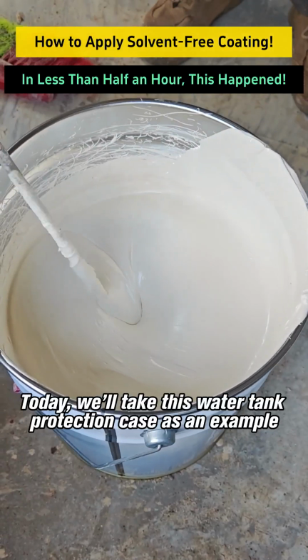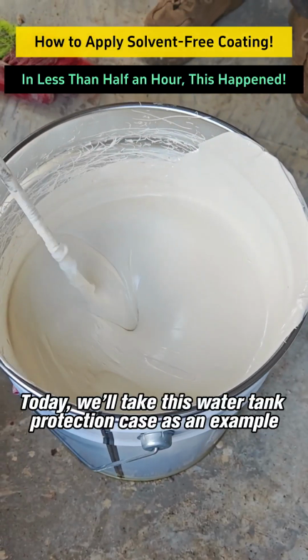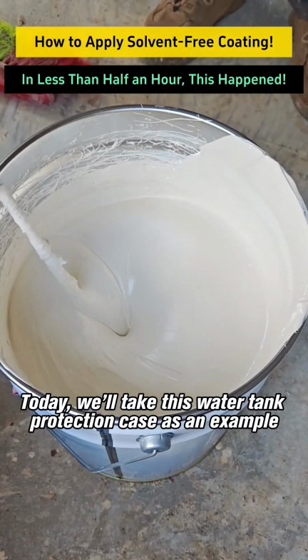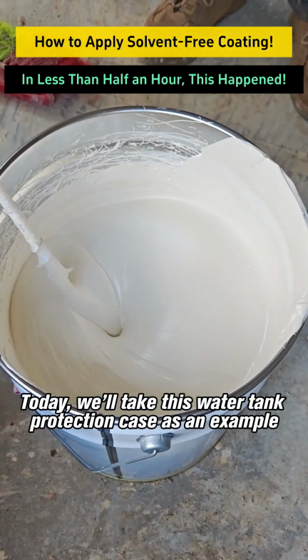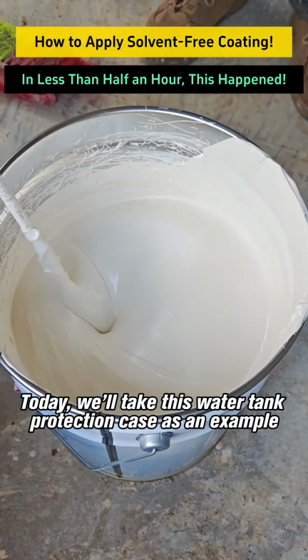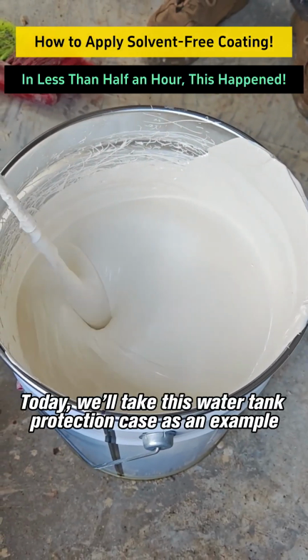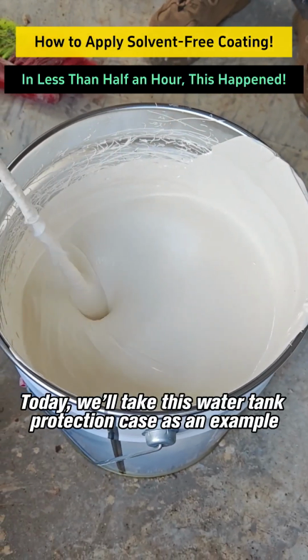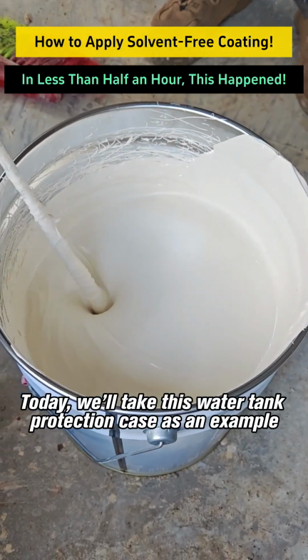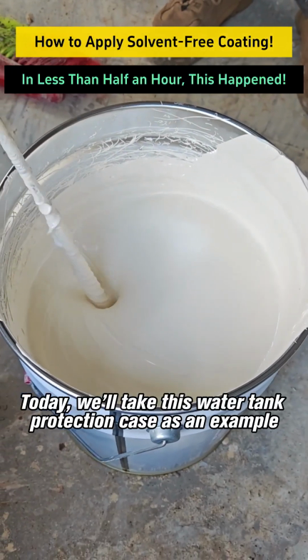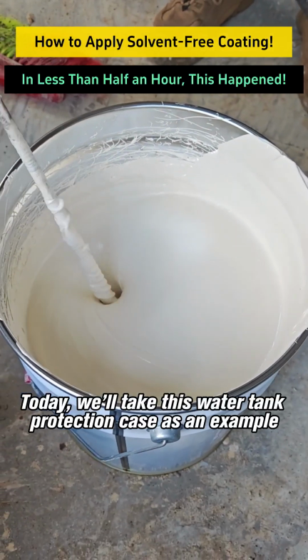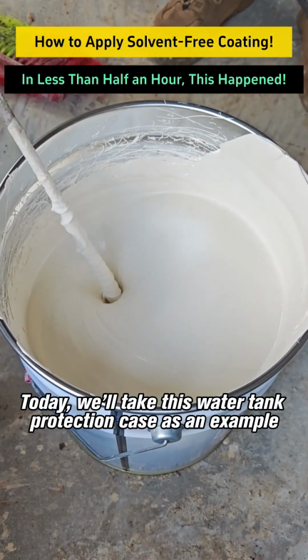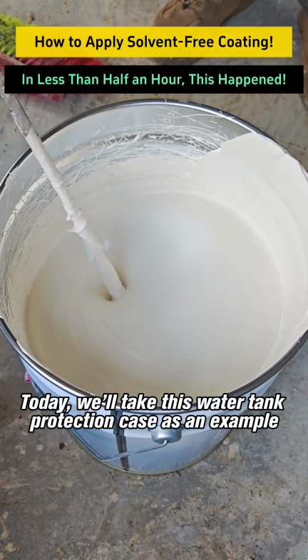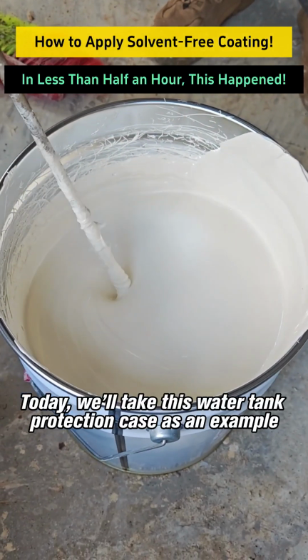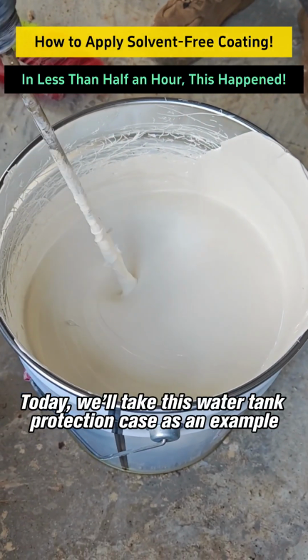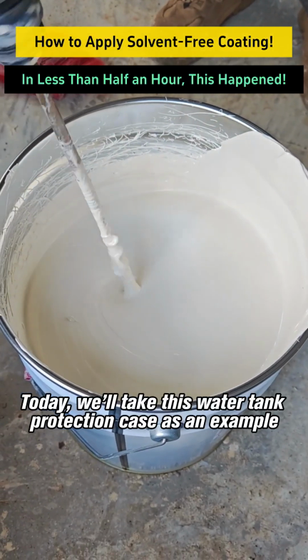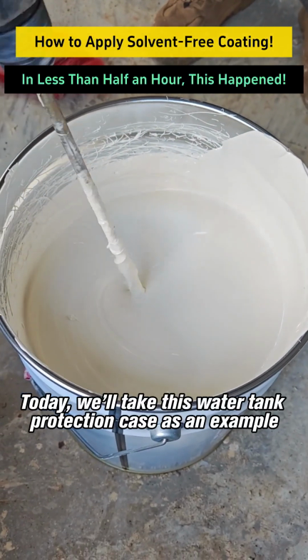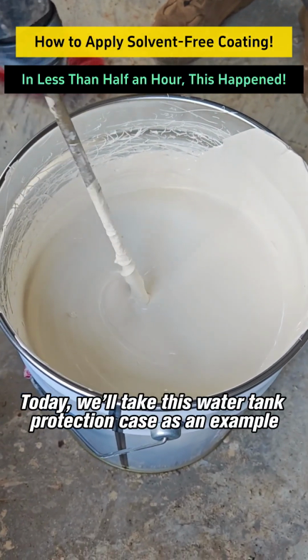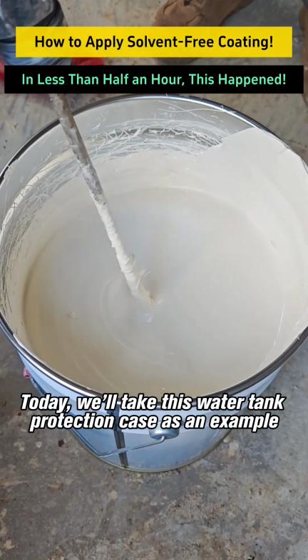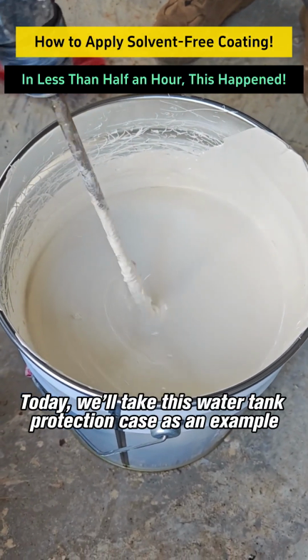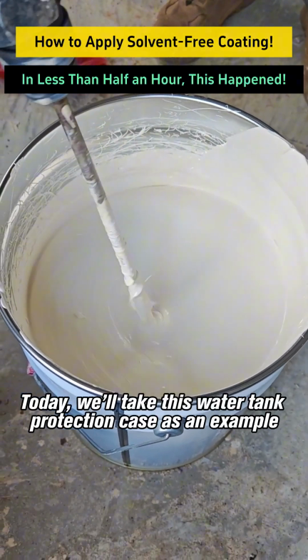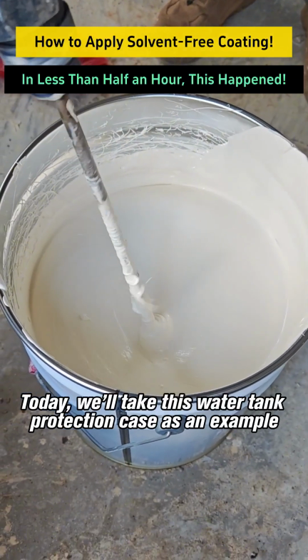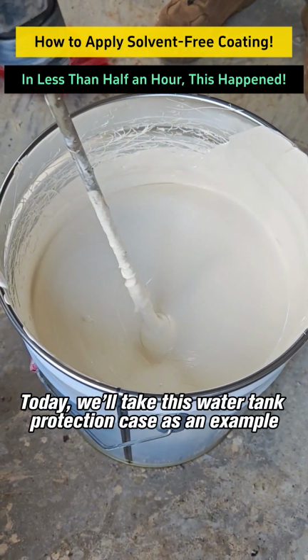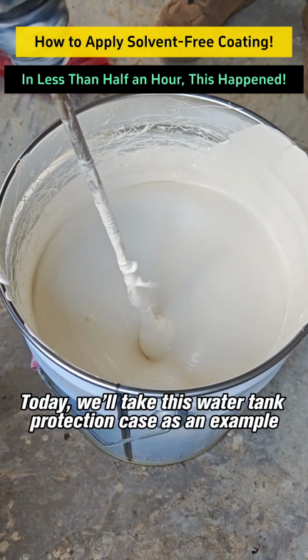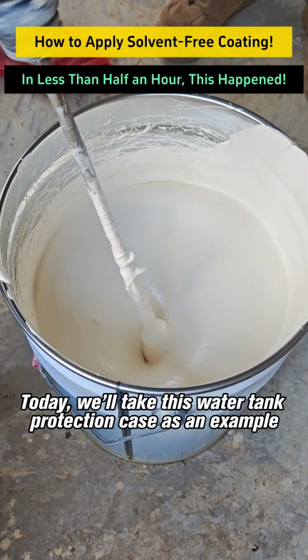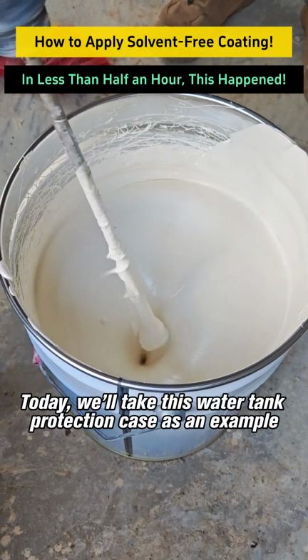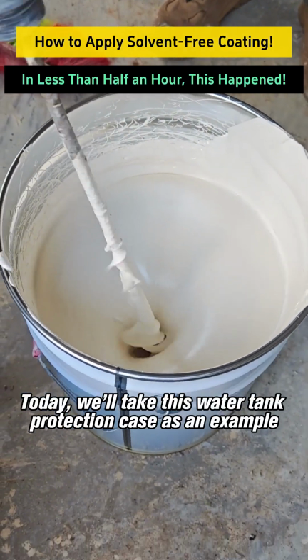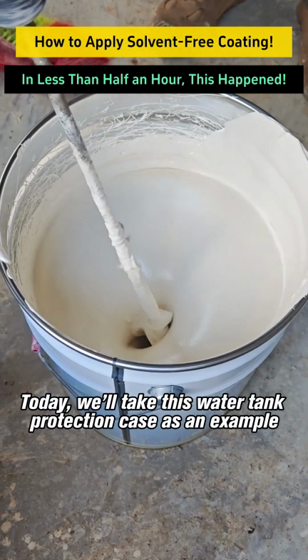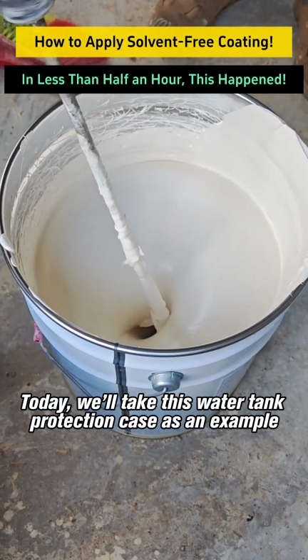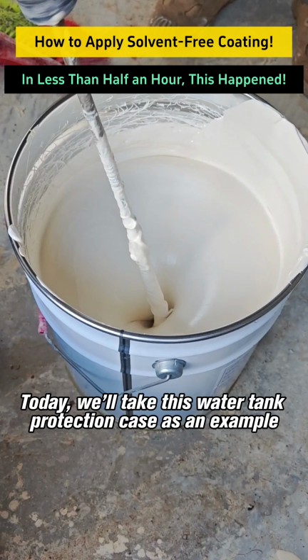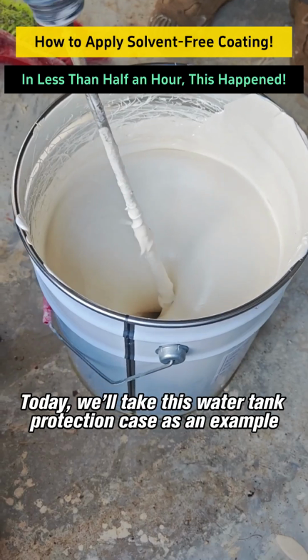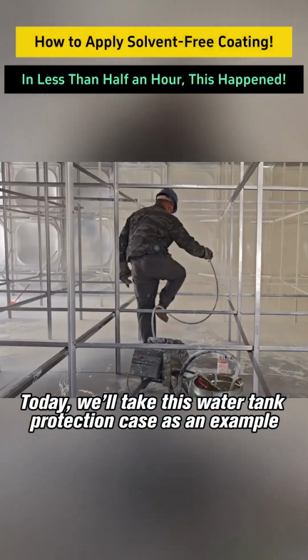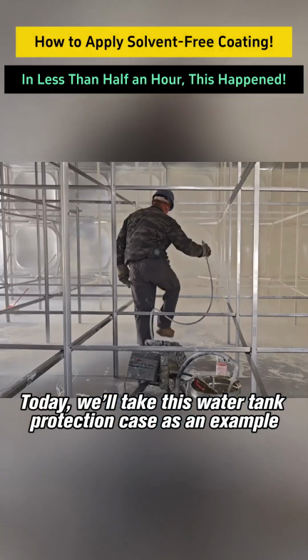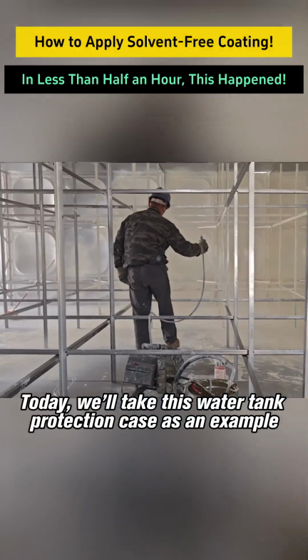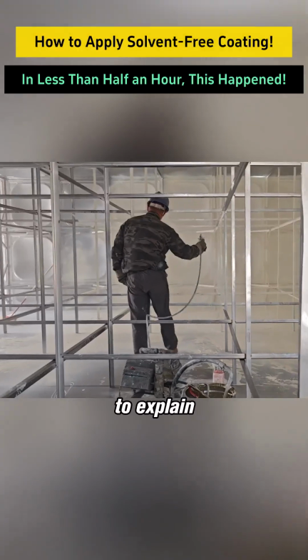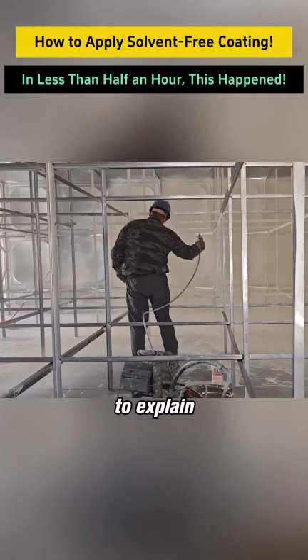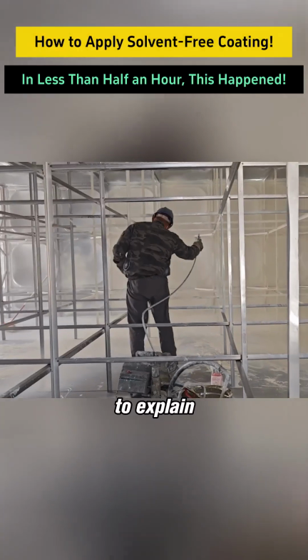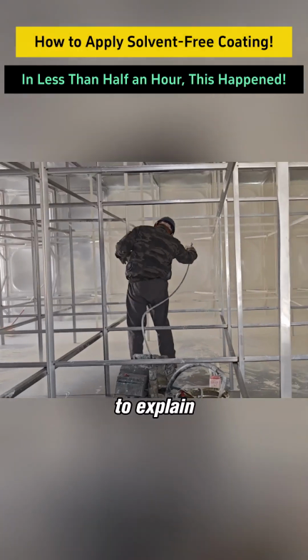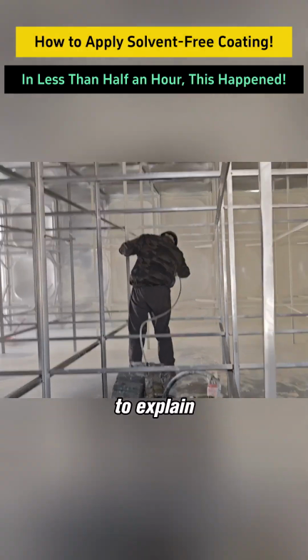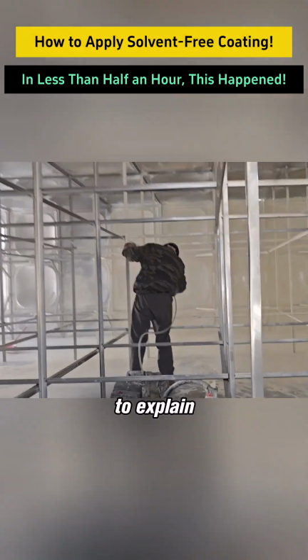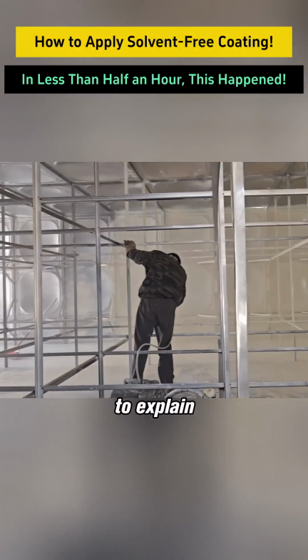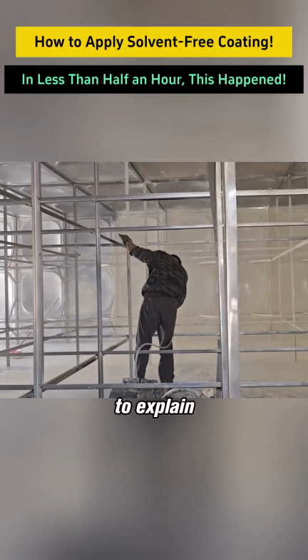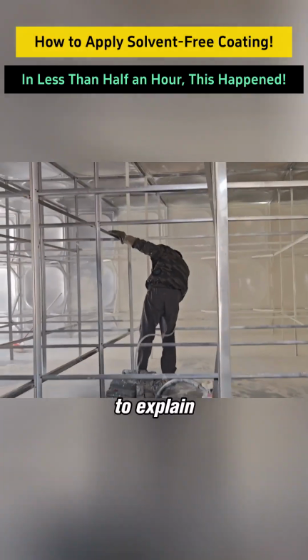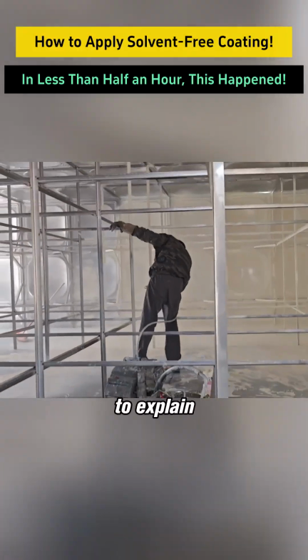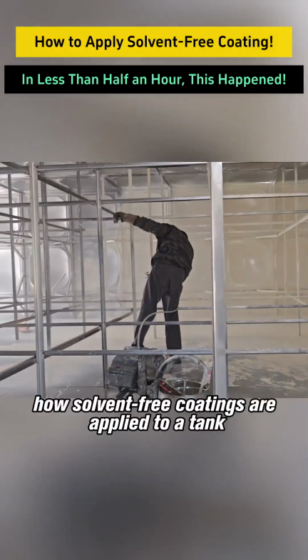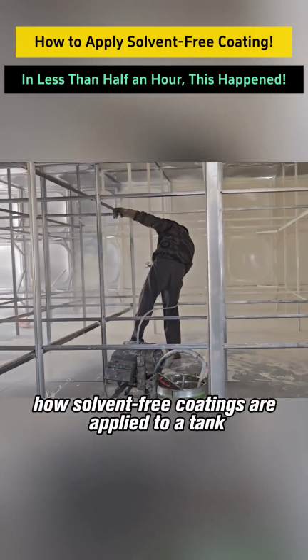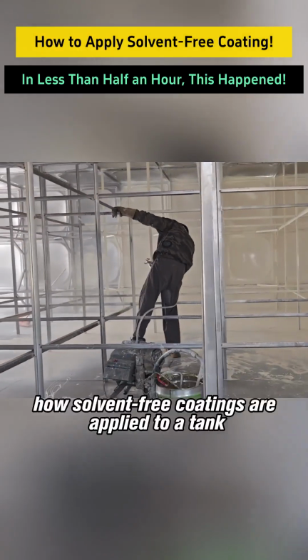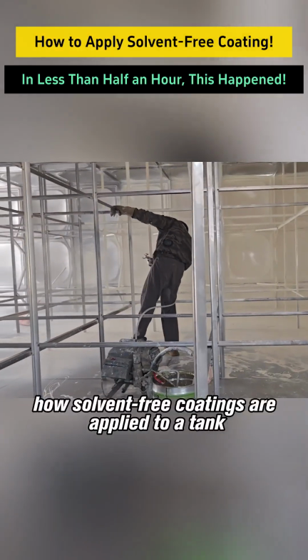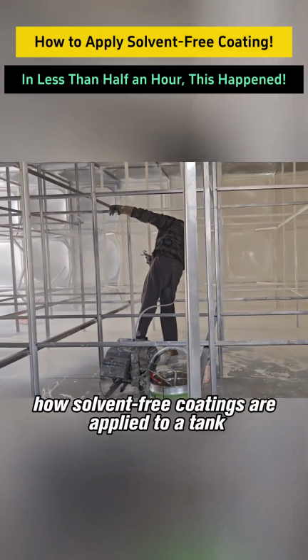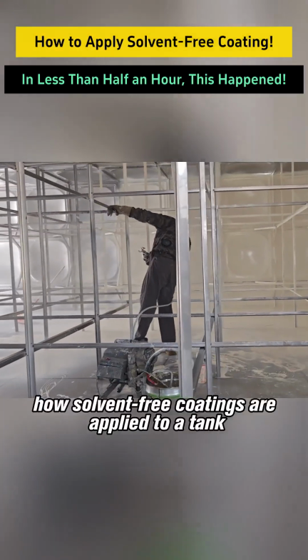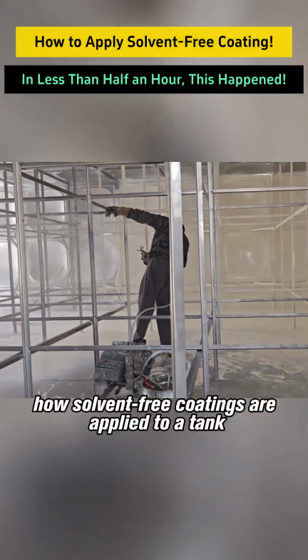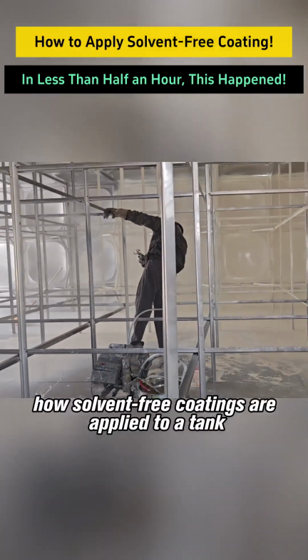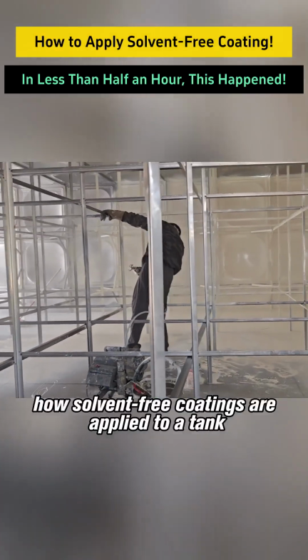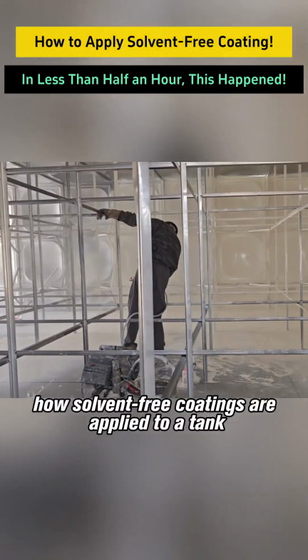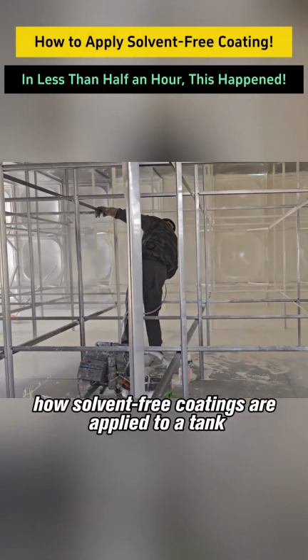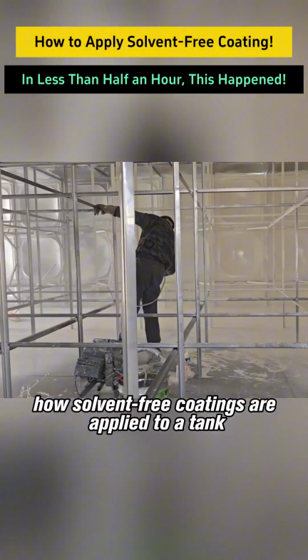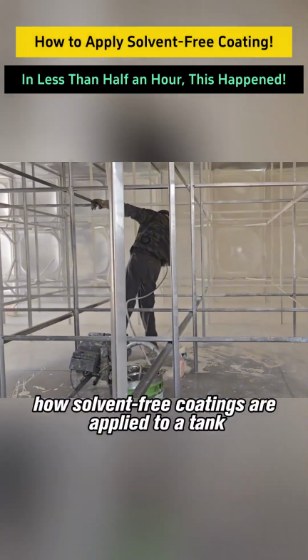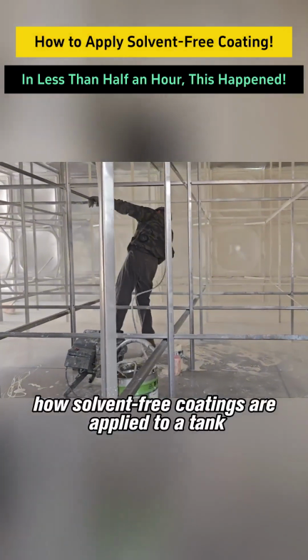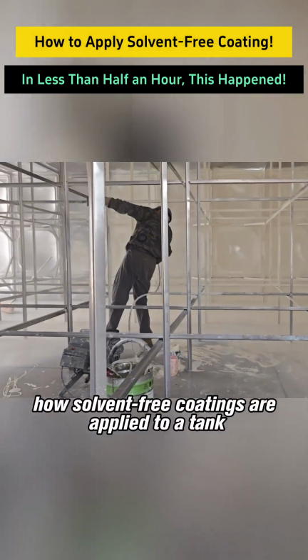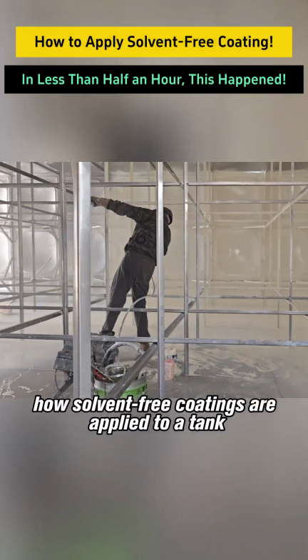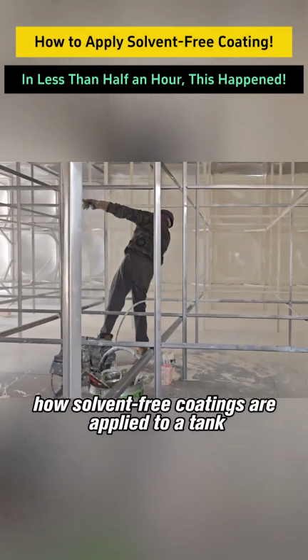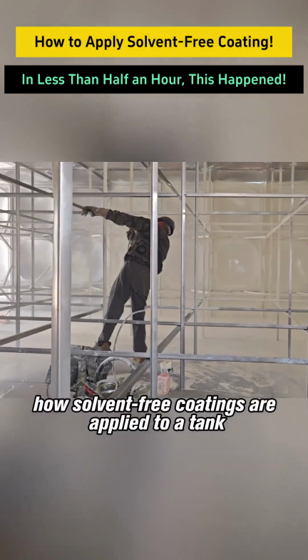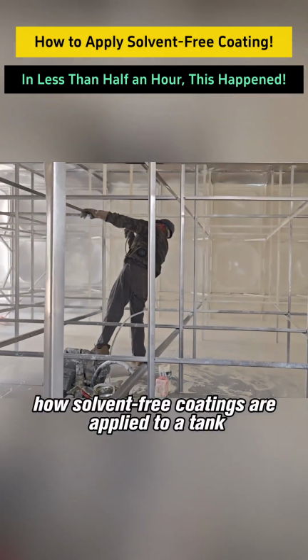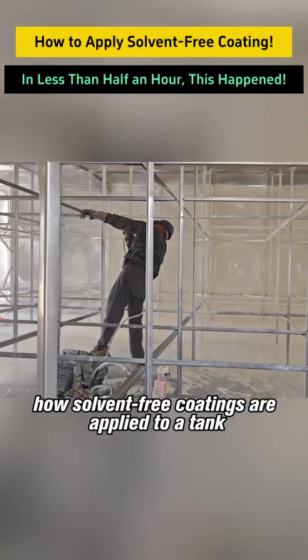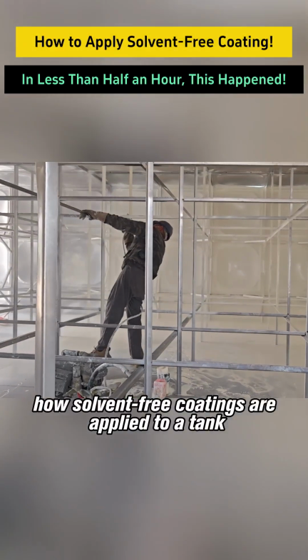Today, we'll take this water tank protection case as an example to explain how solvent-free coatings are applied to a tank.